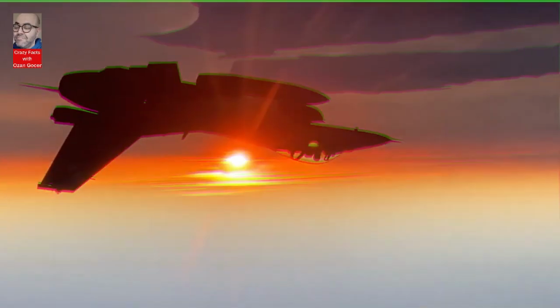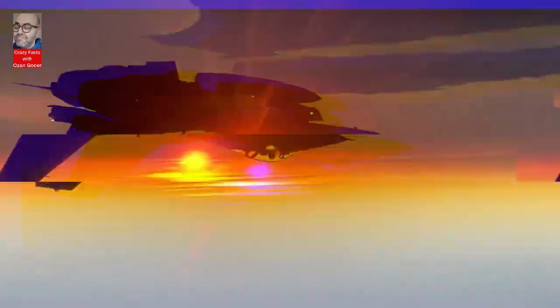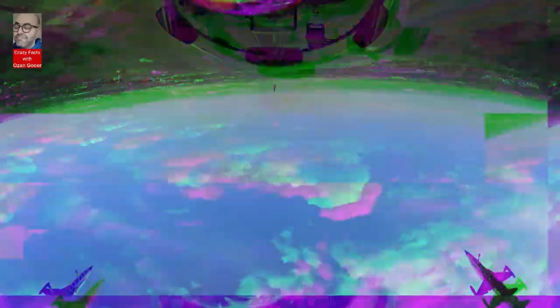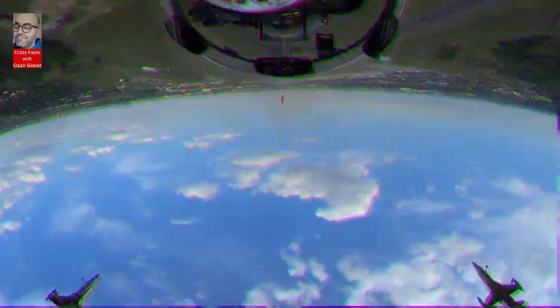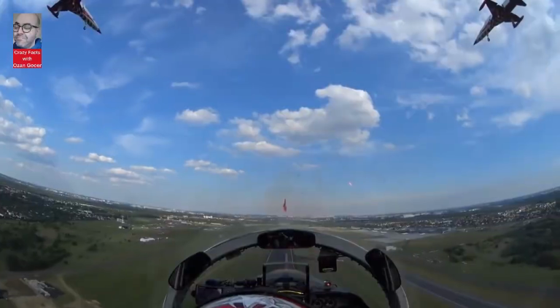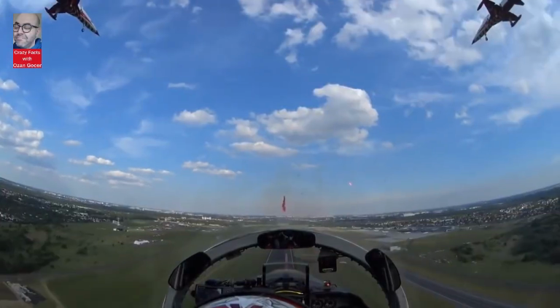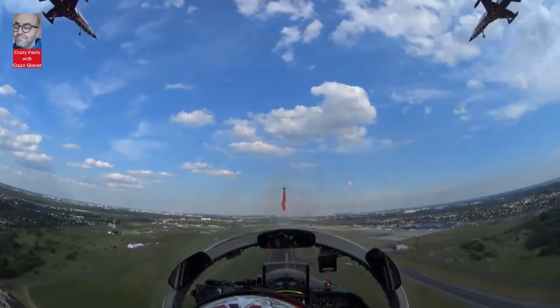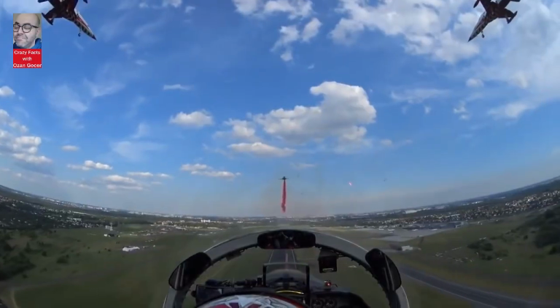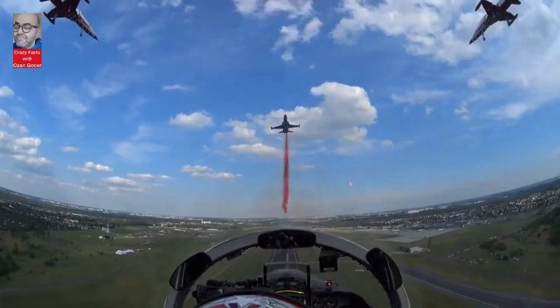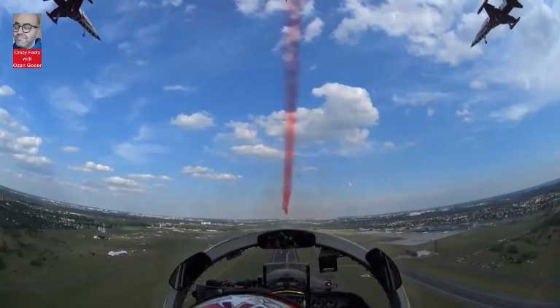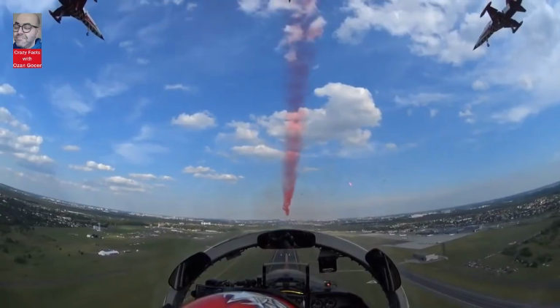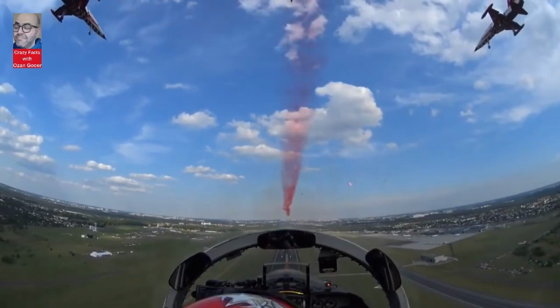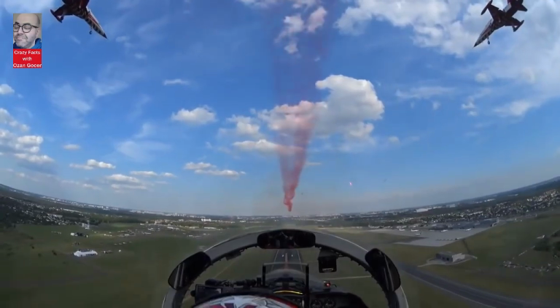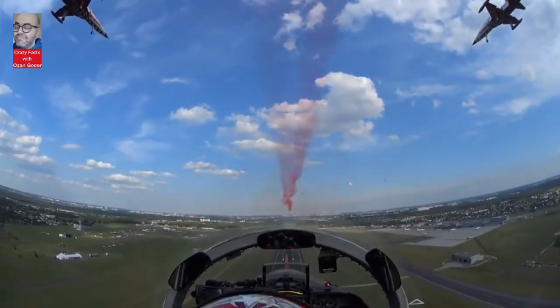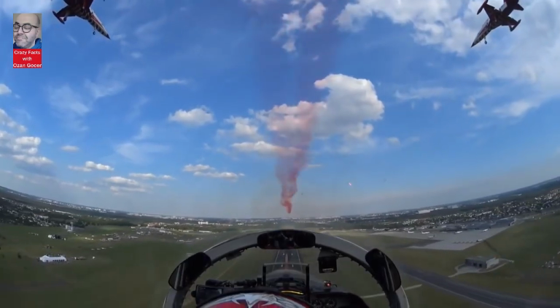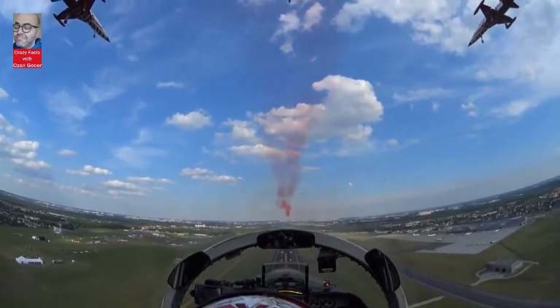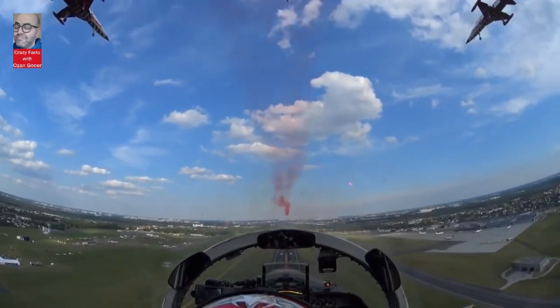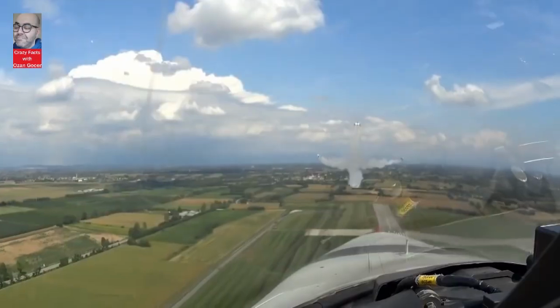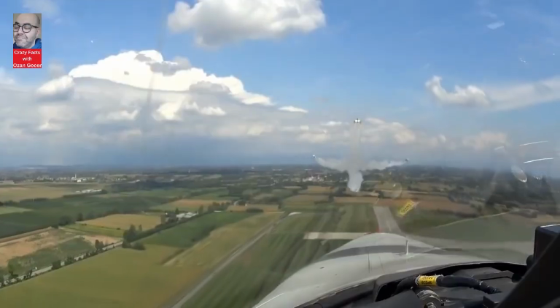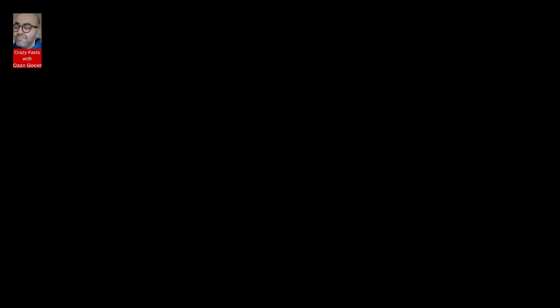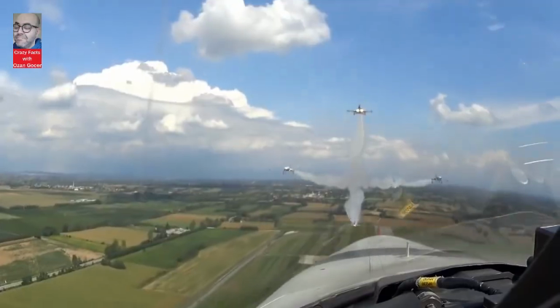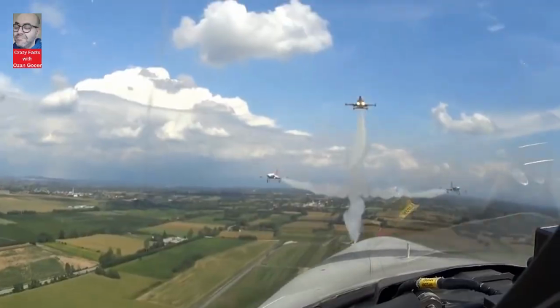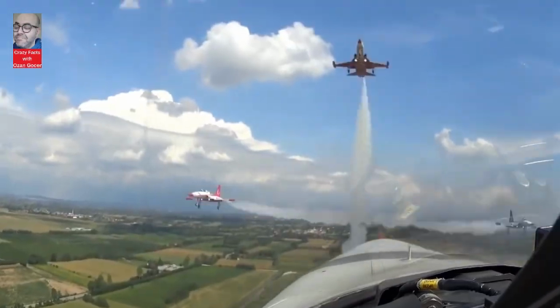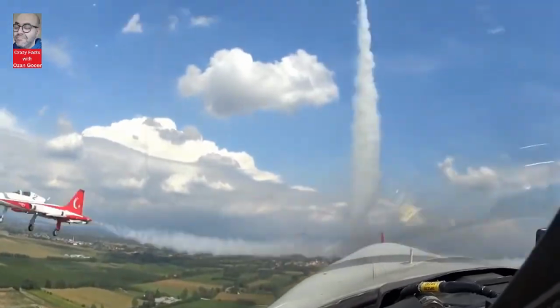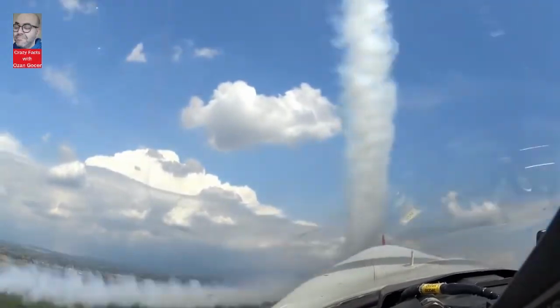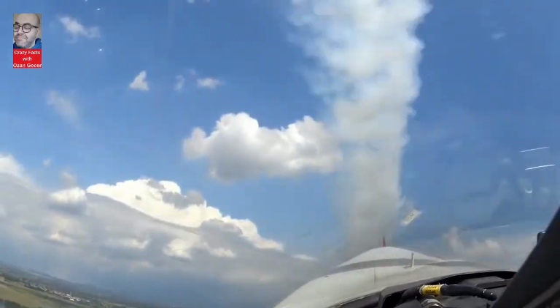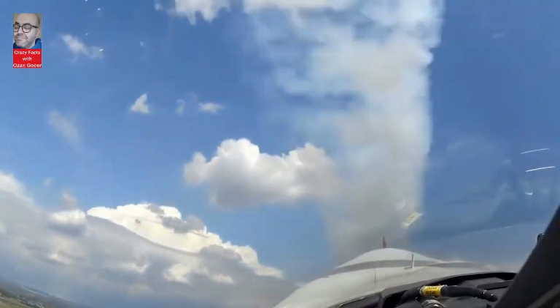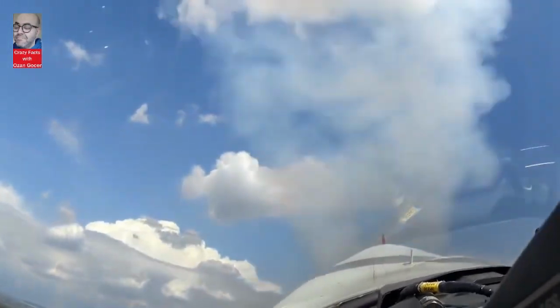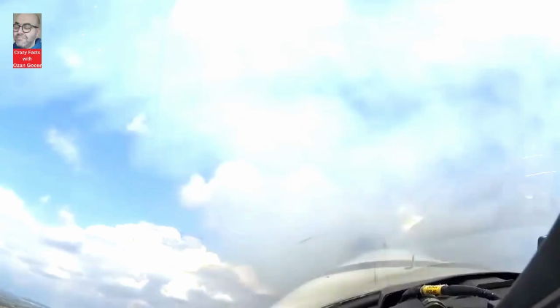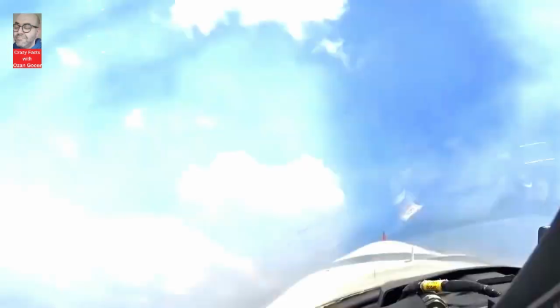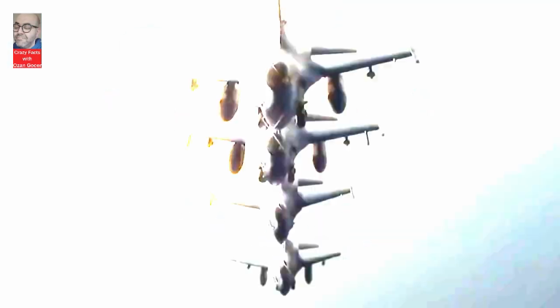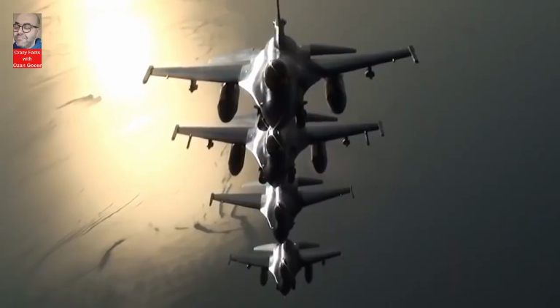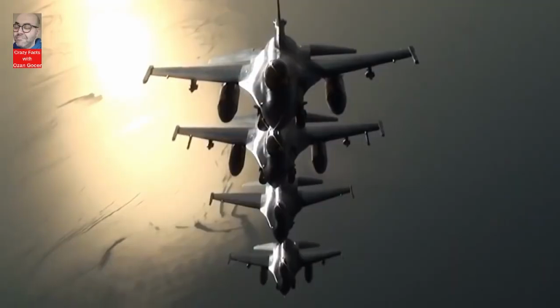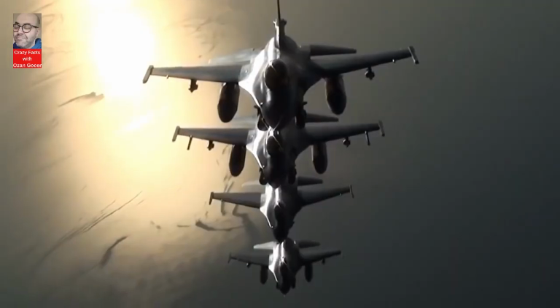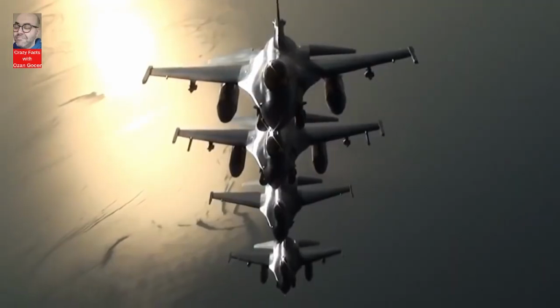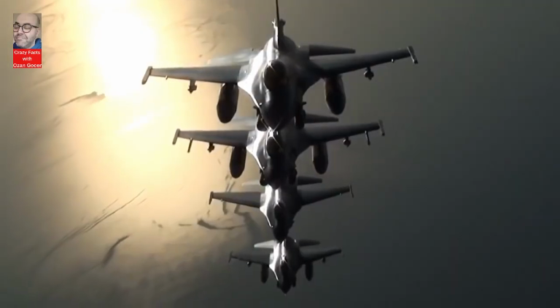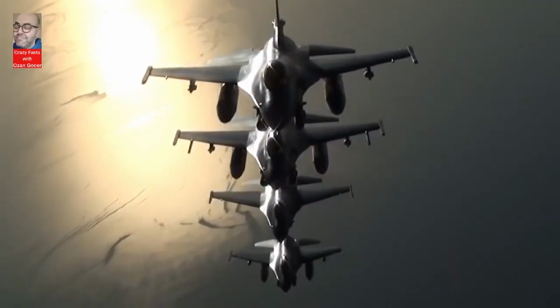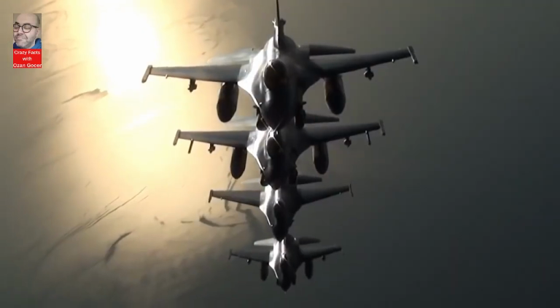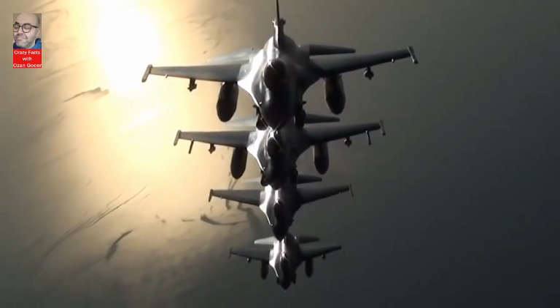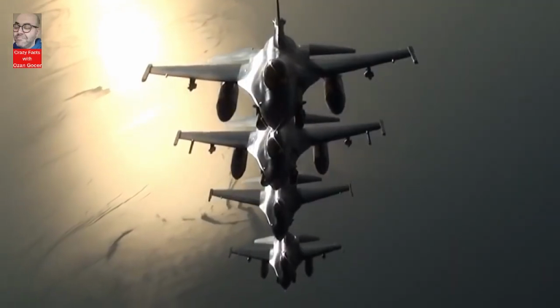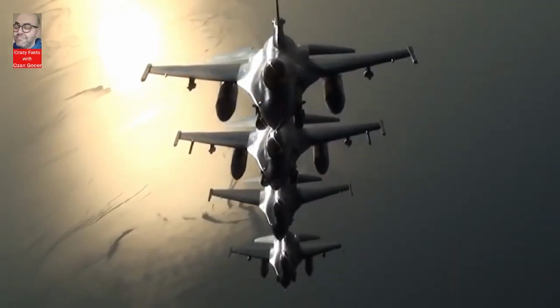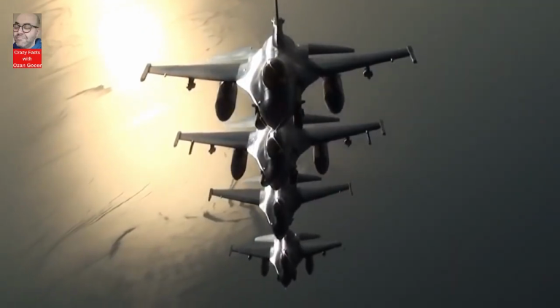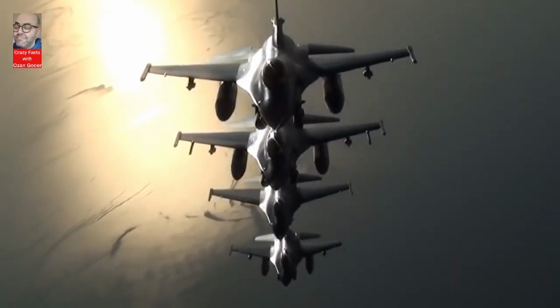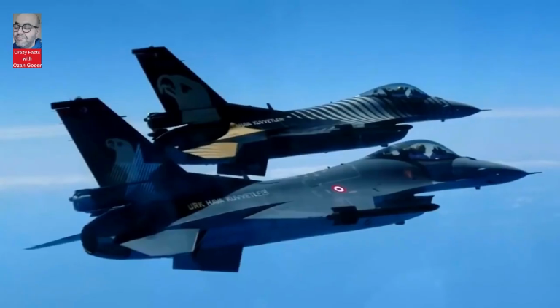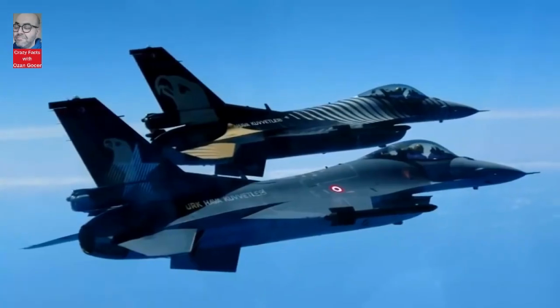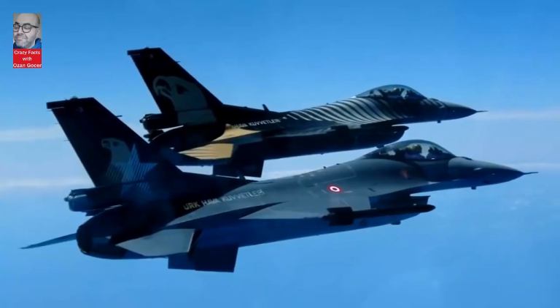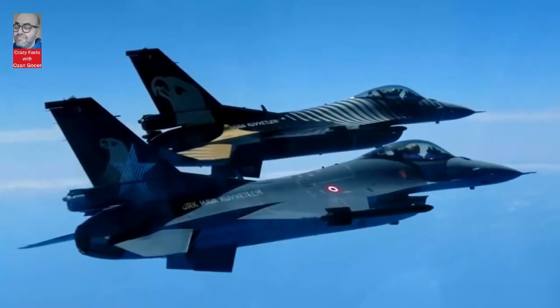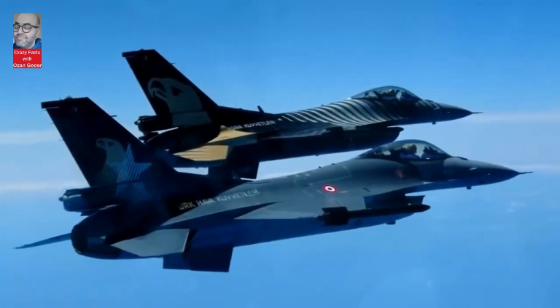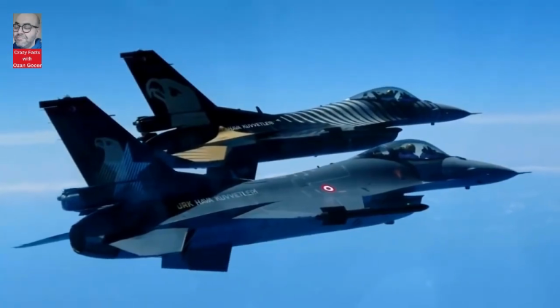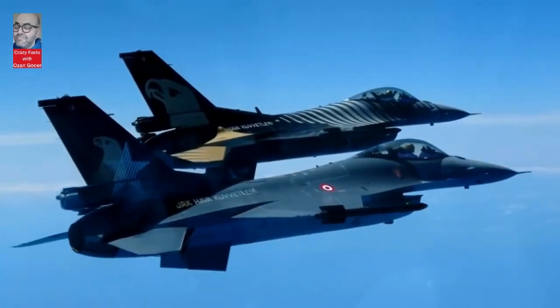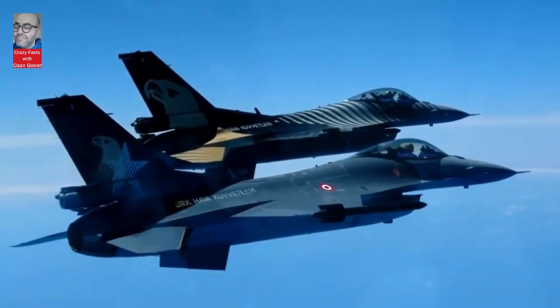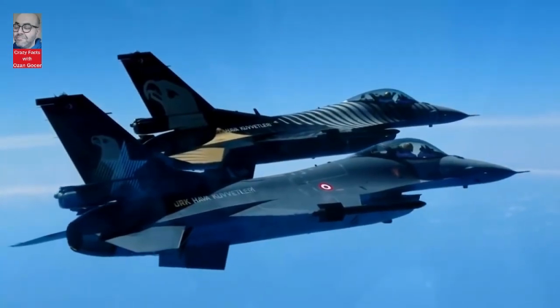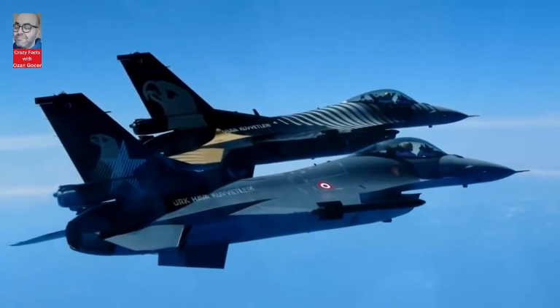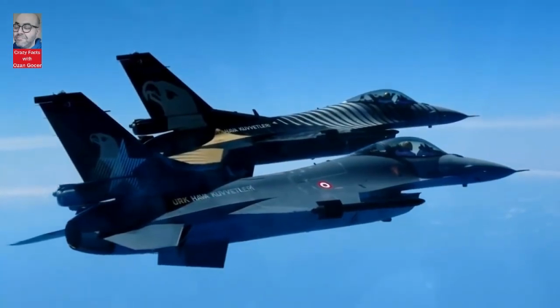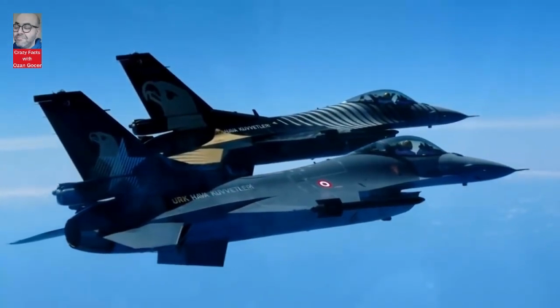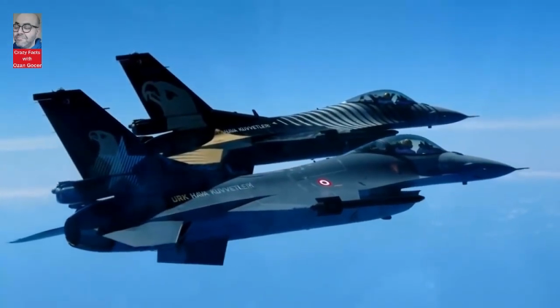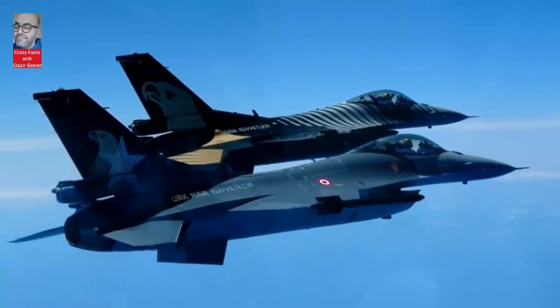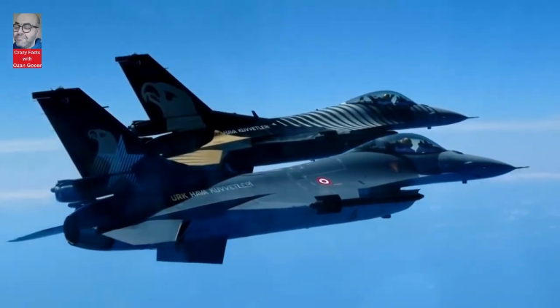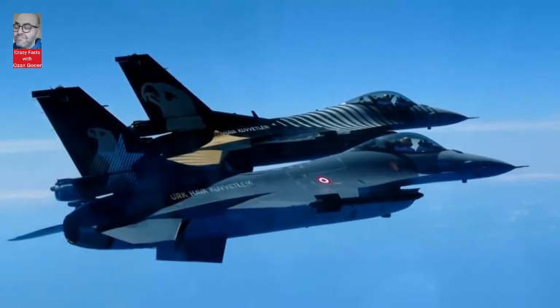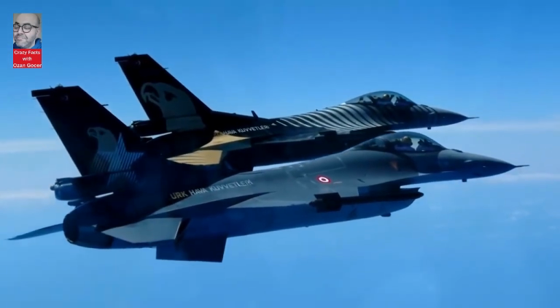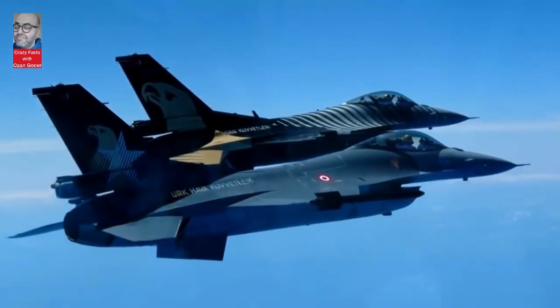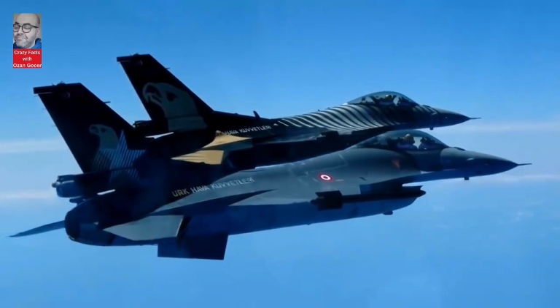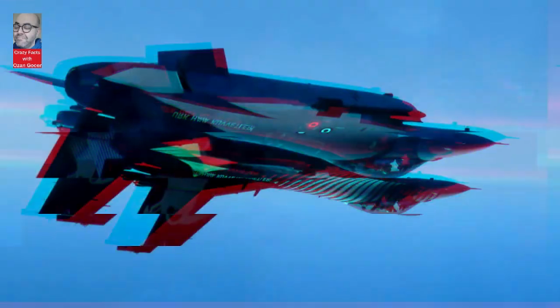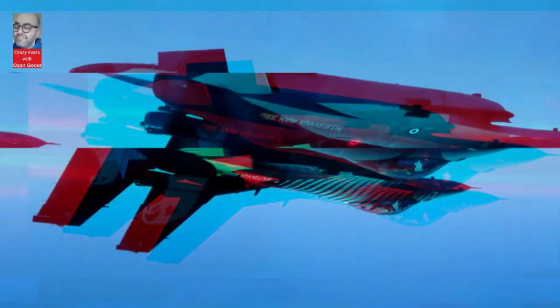Hello everyone! In this video we will talk about the Jigar project that the Turkish Air Force has started for F-16 aircraft.